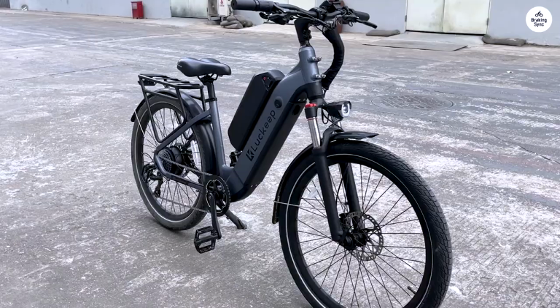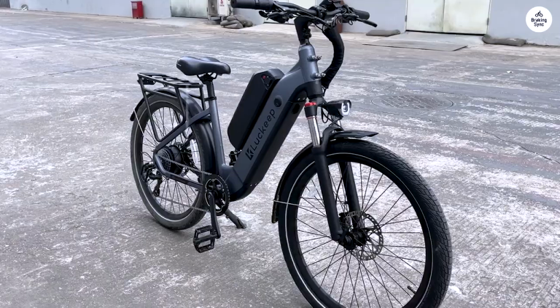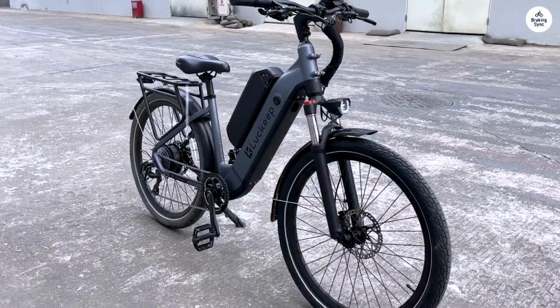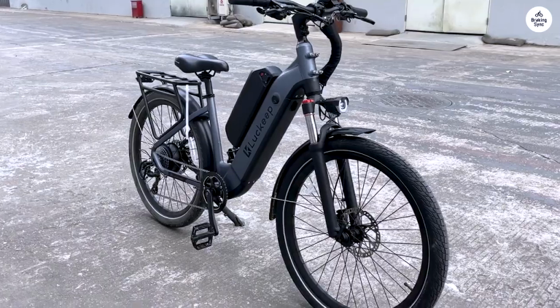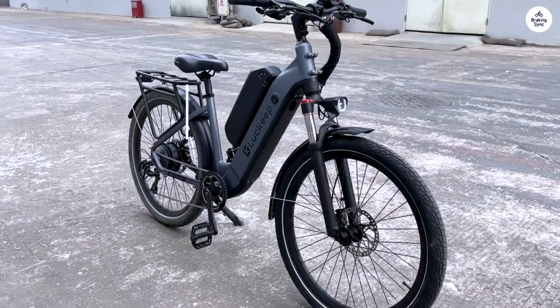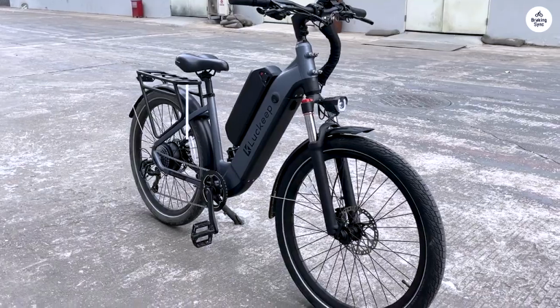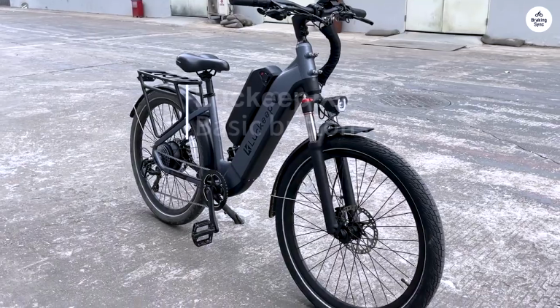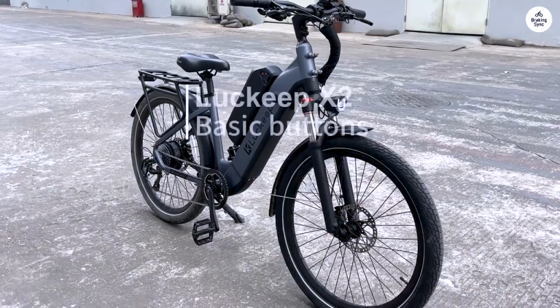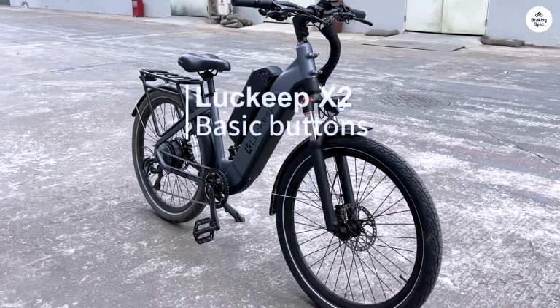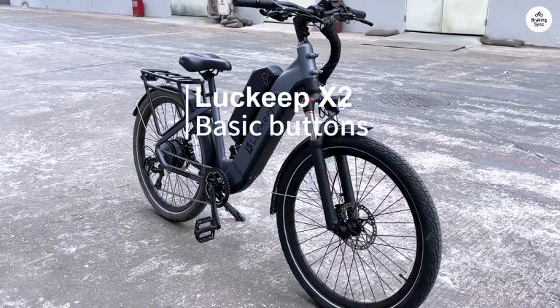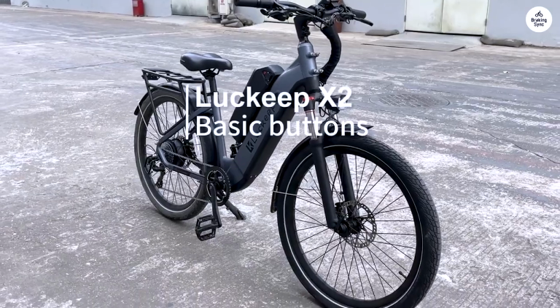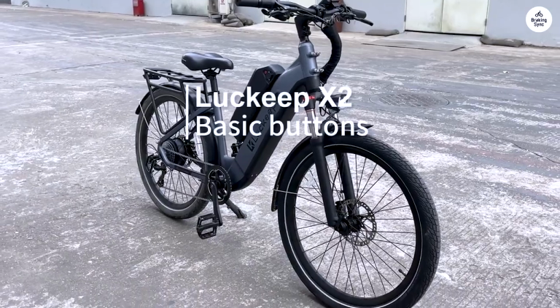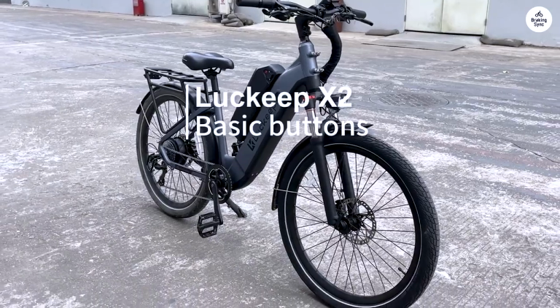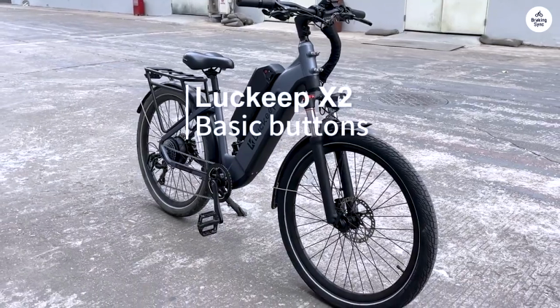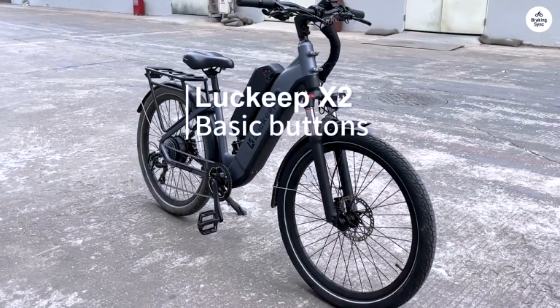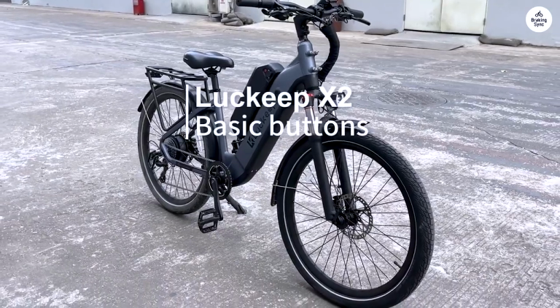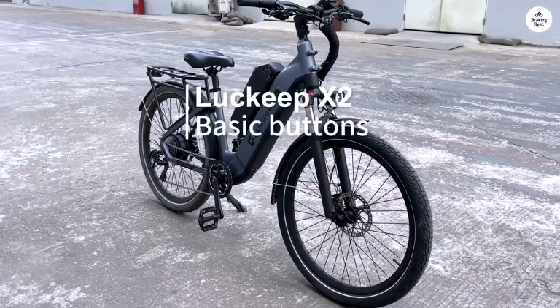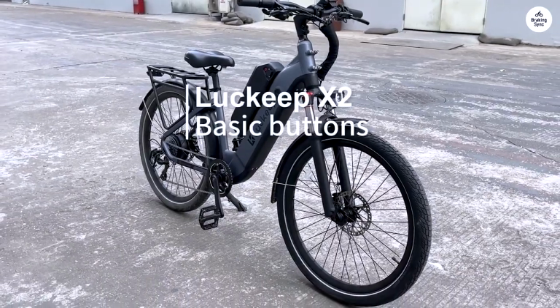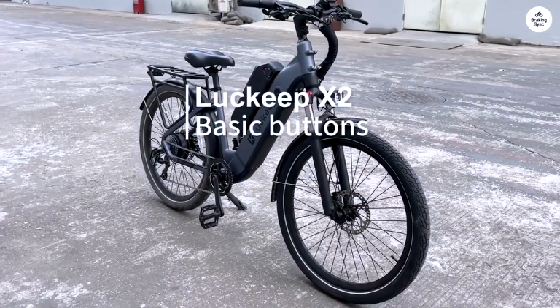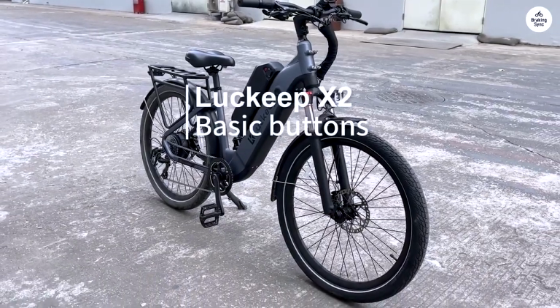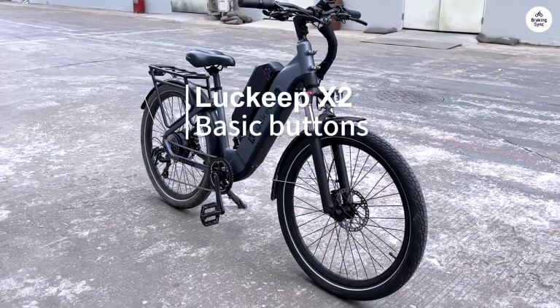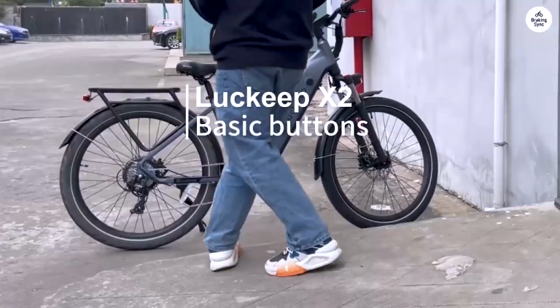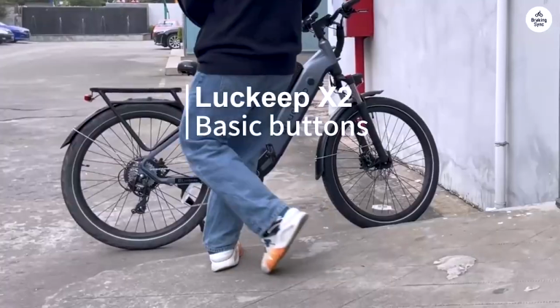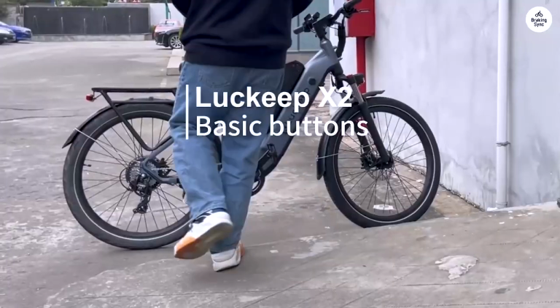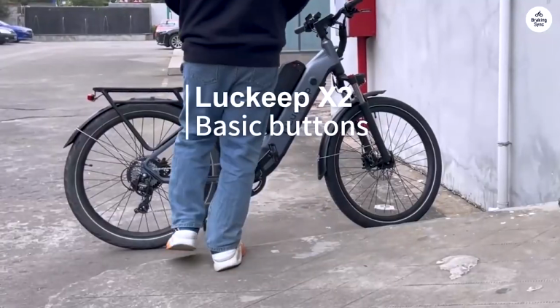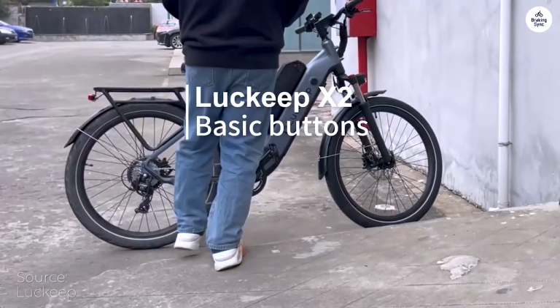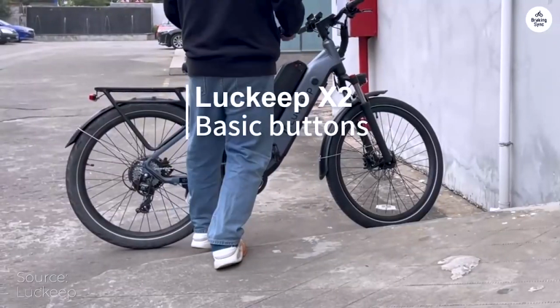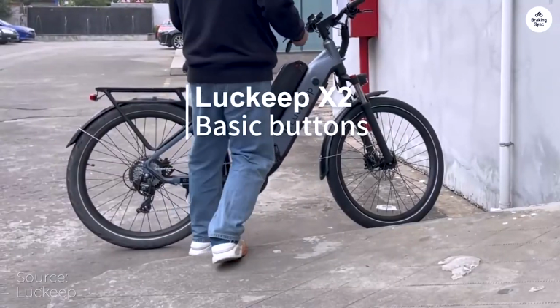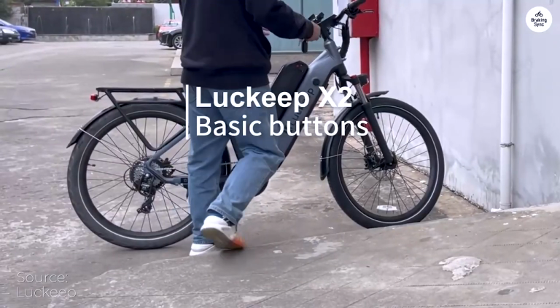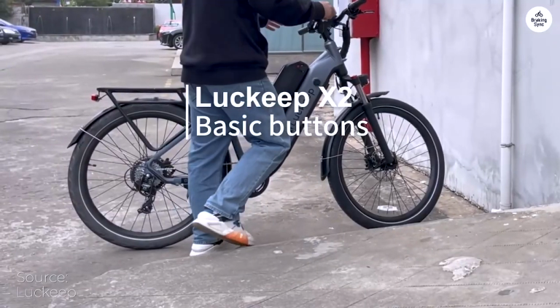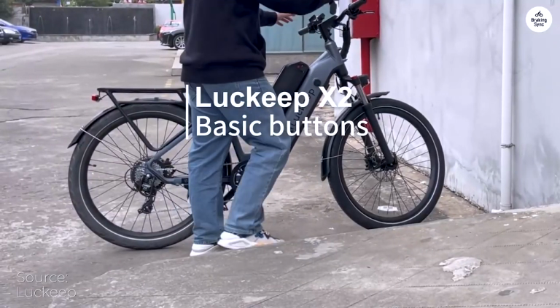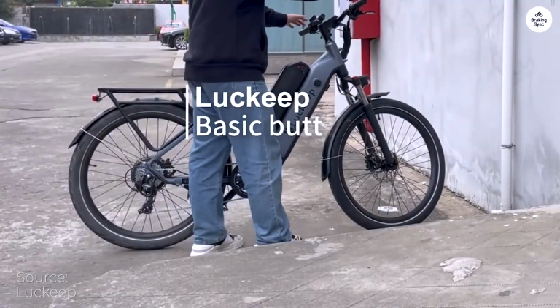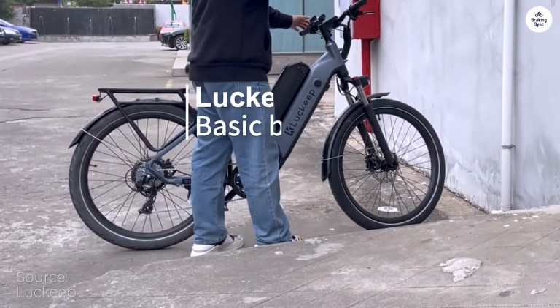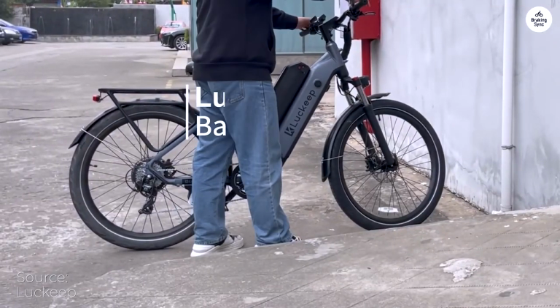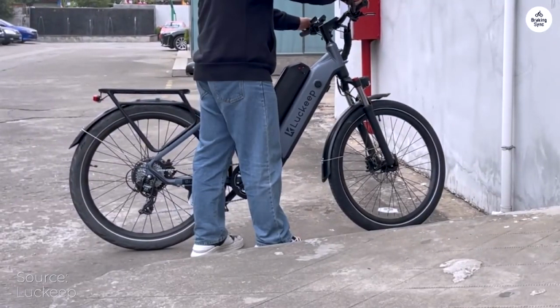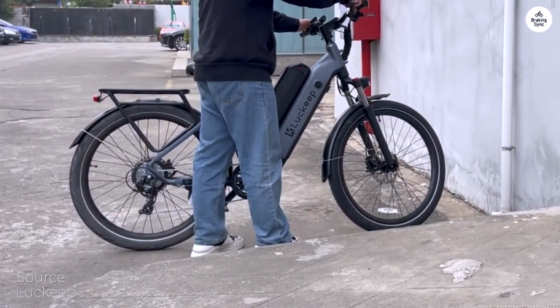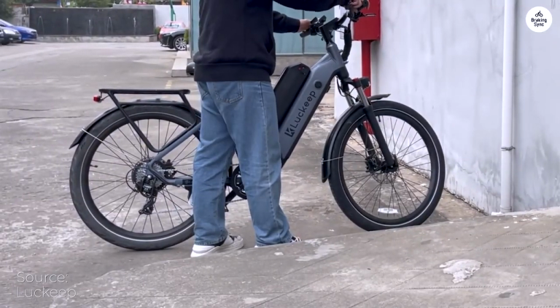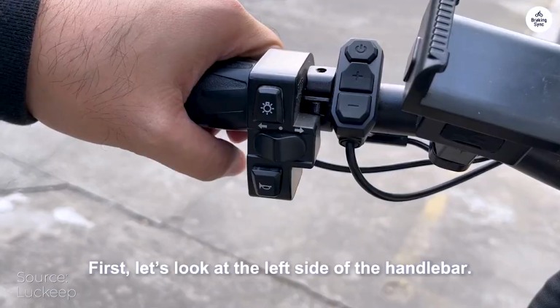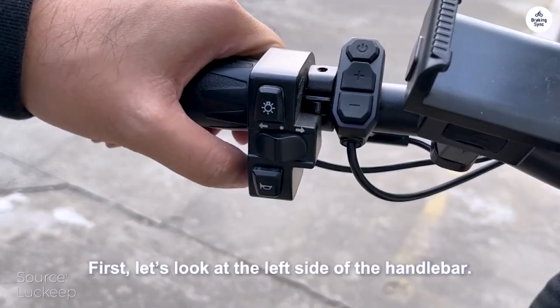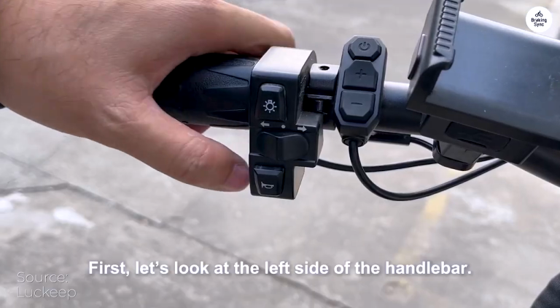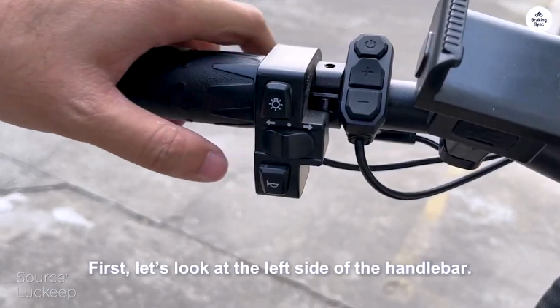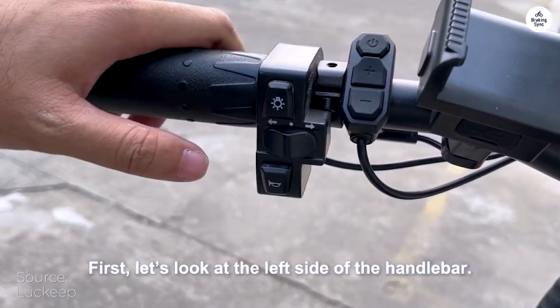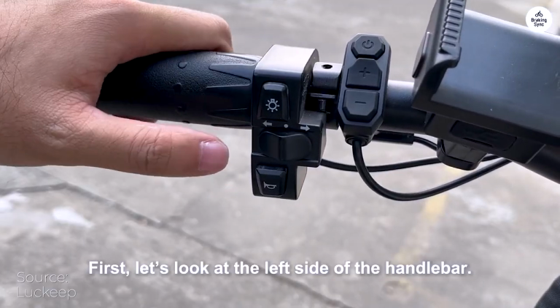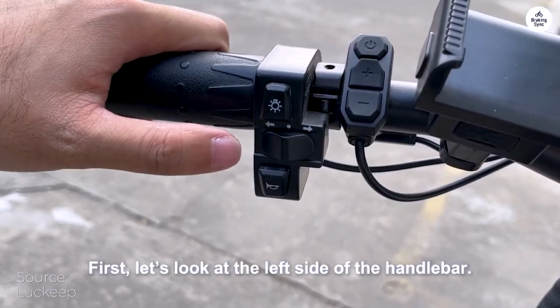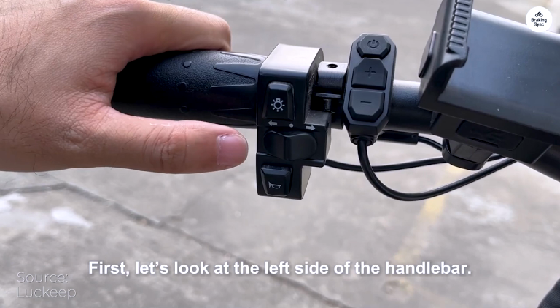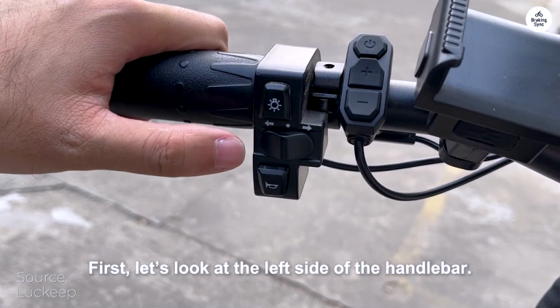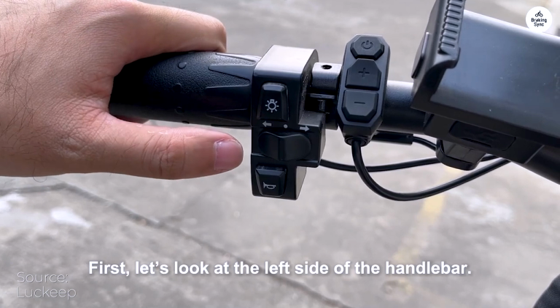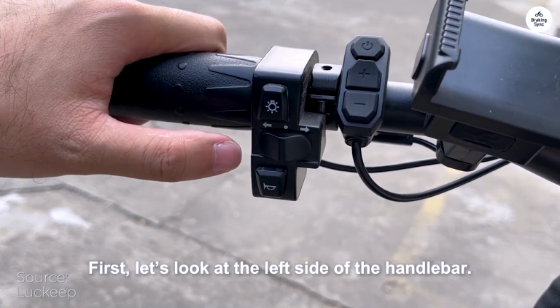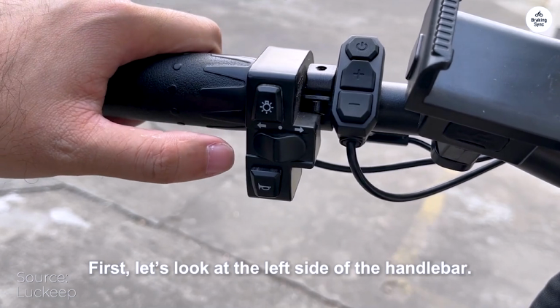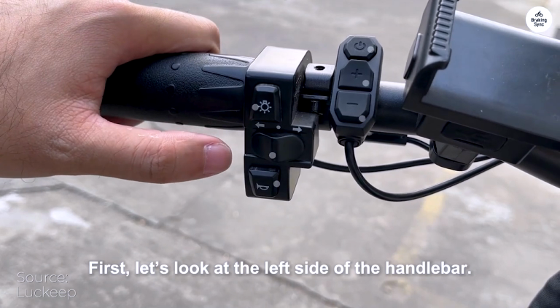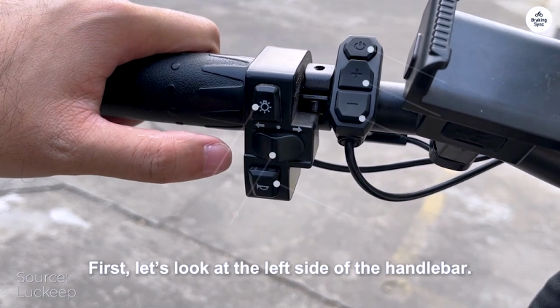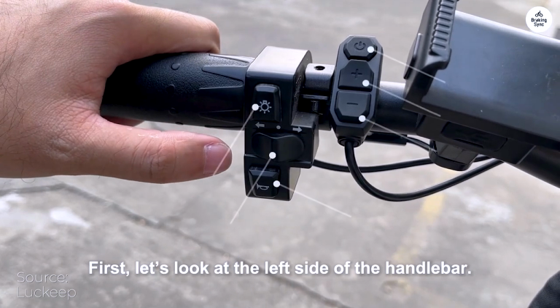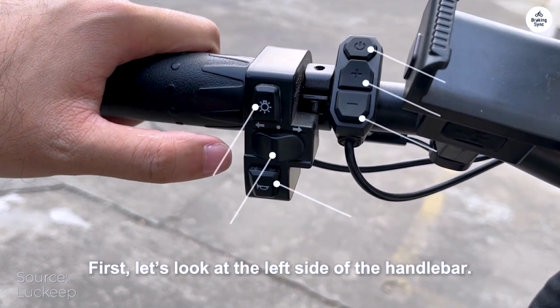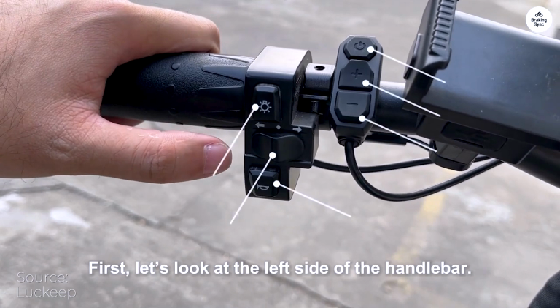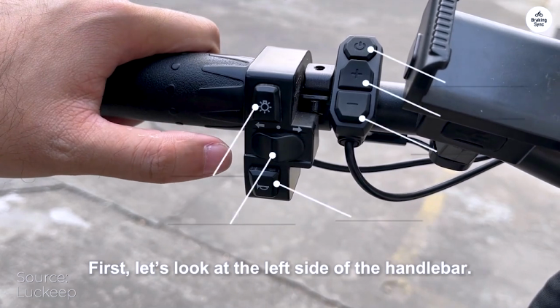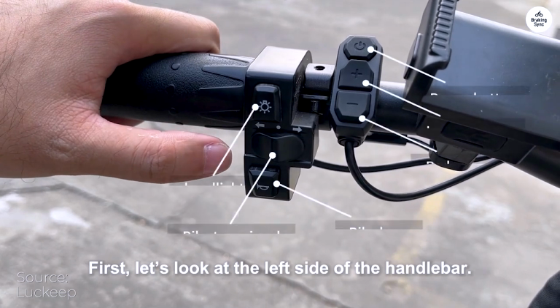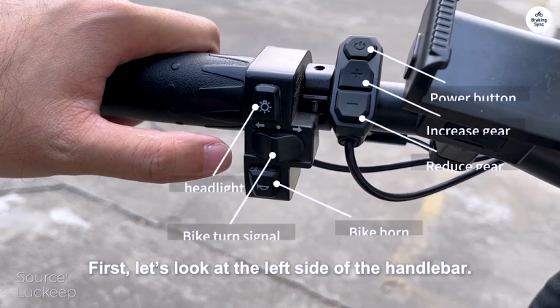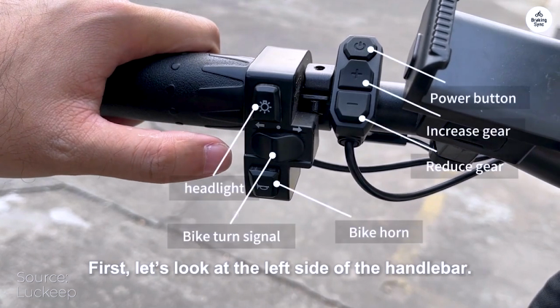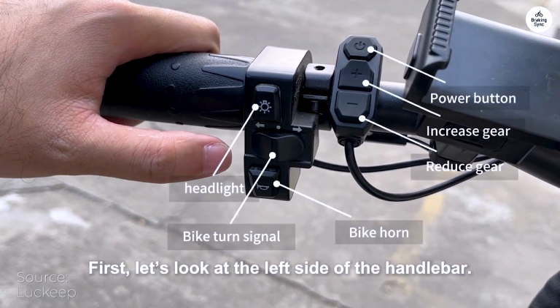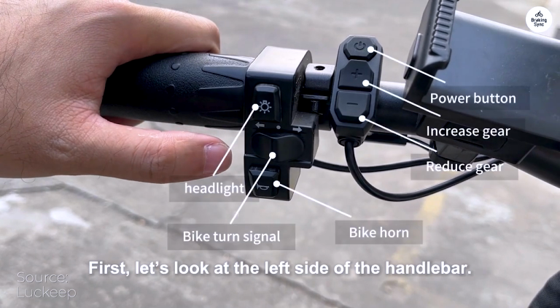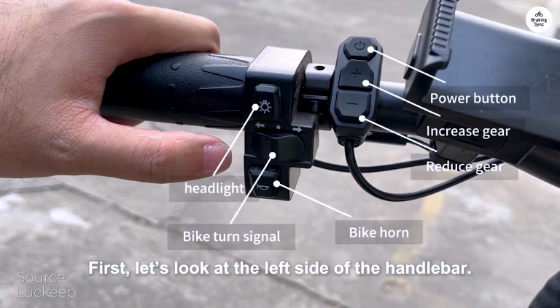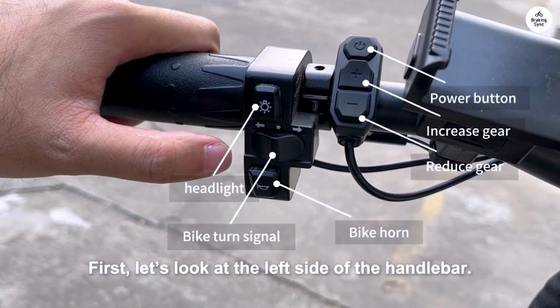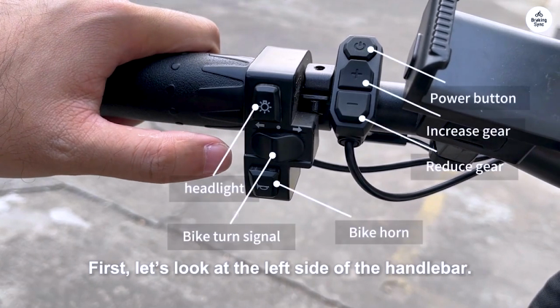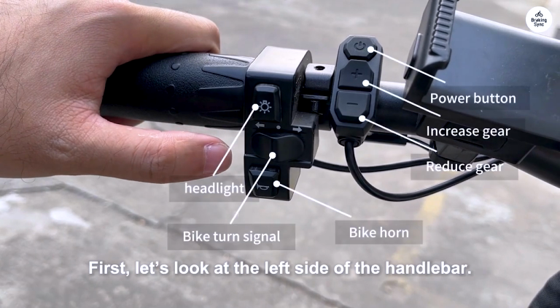My friend and I purchased four of these bikes. I really like the features and have looked forward to trying out the bikes. We are not disappointed.